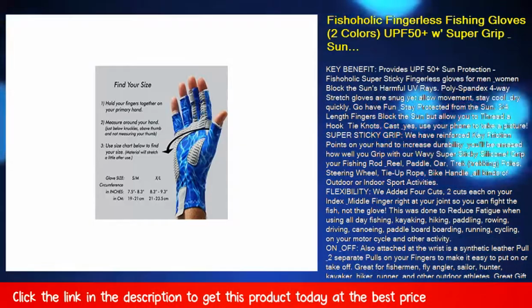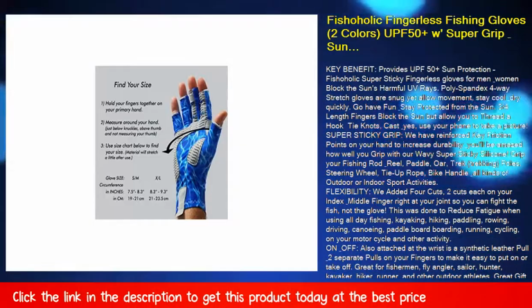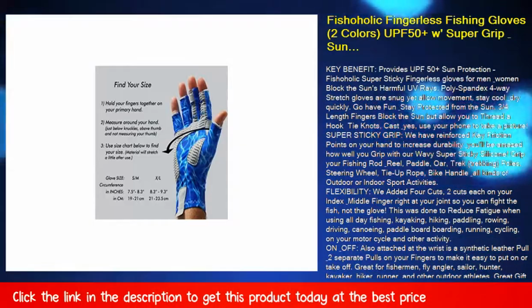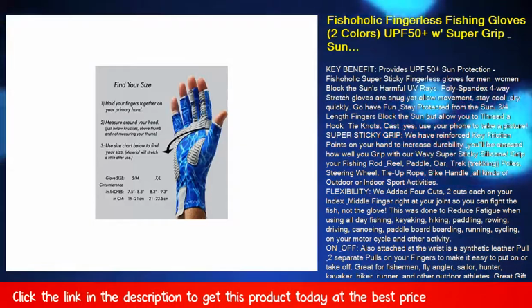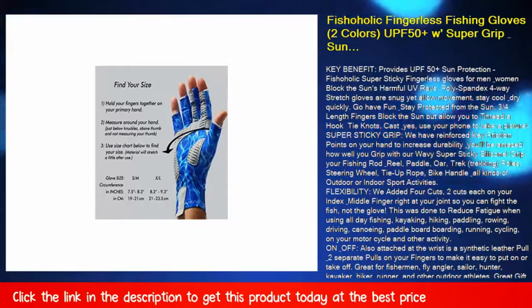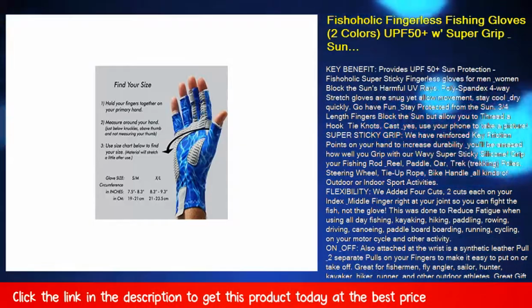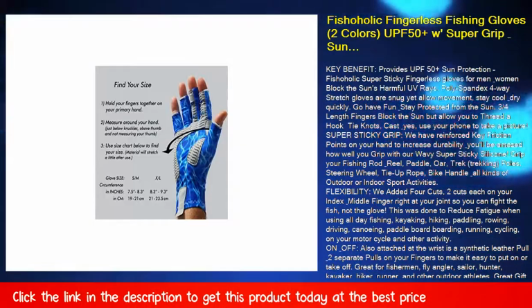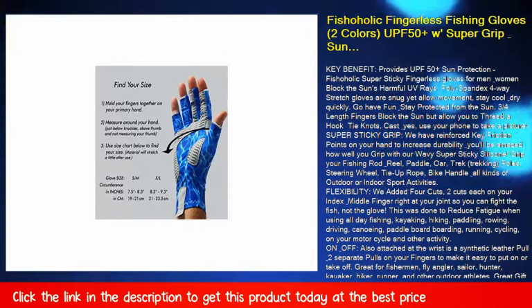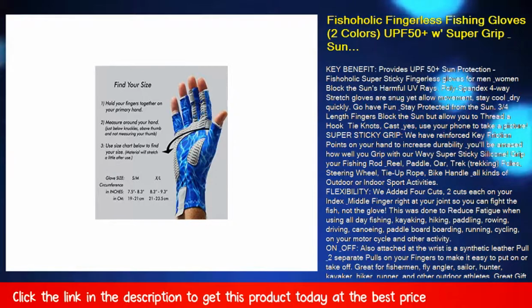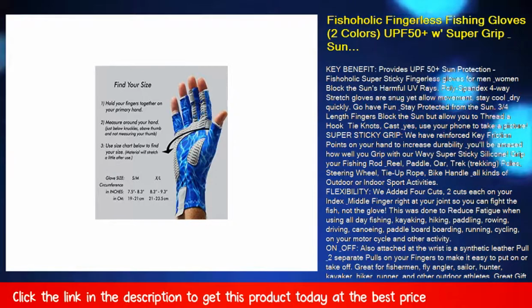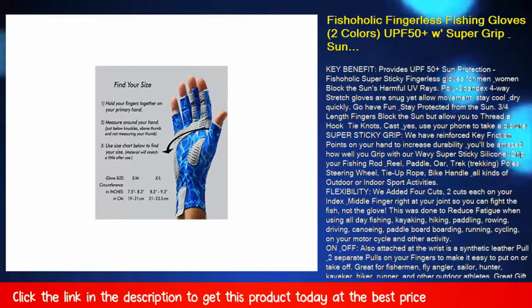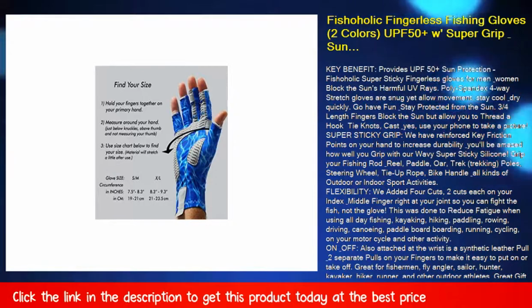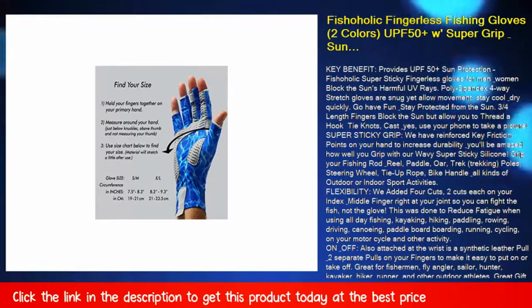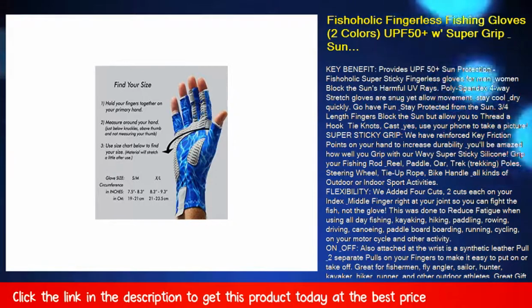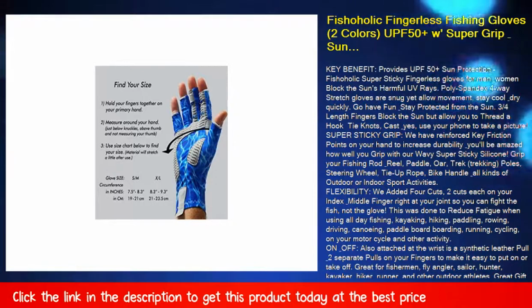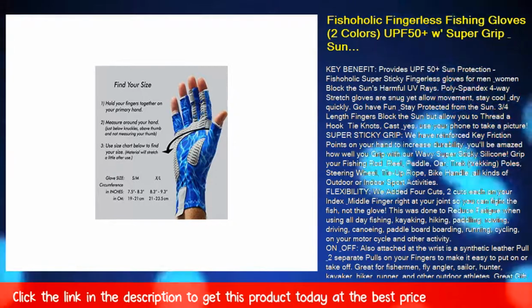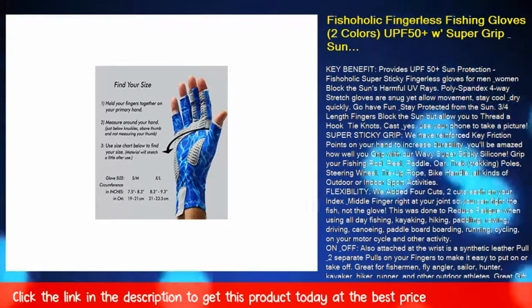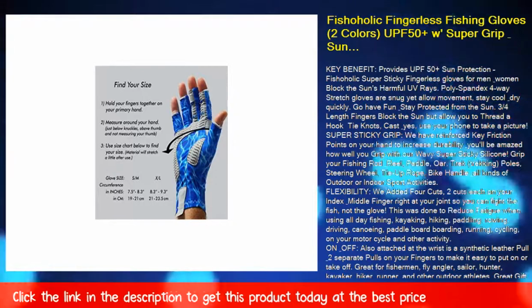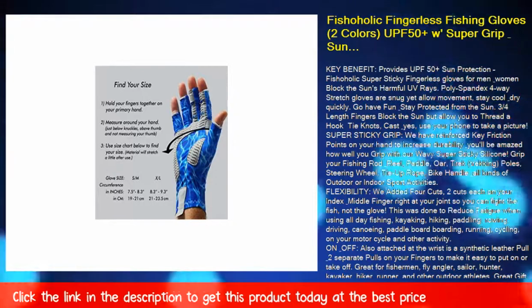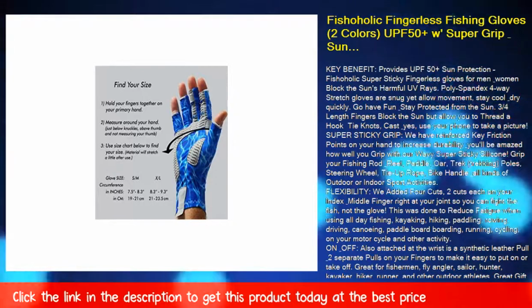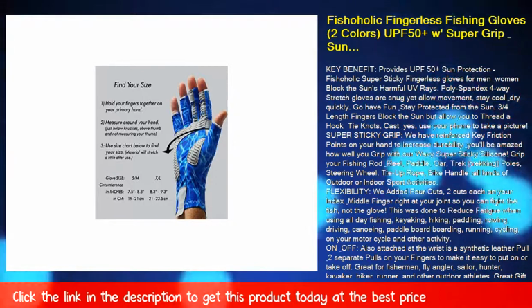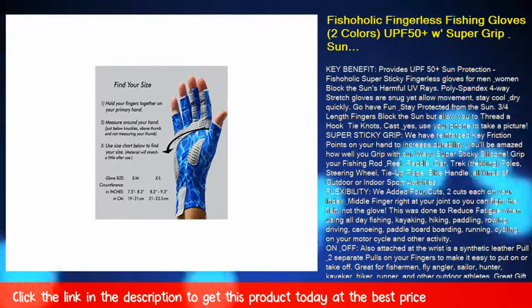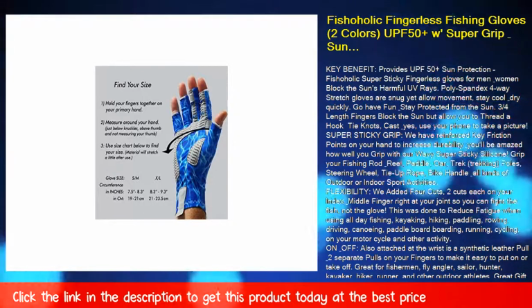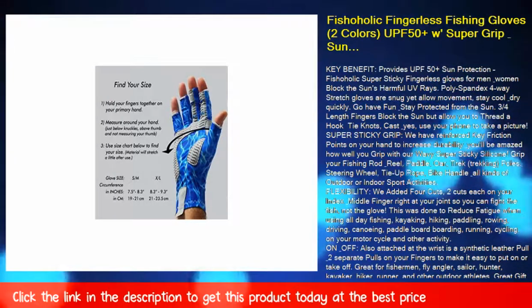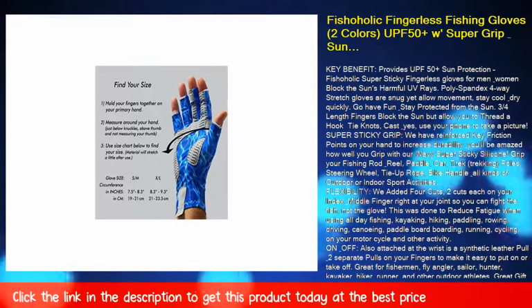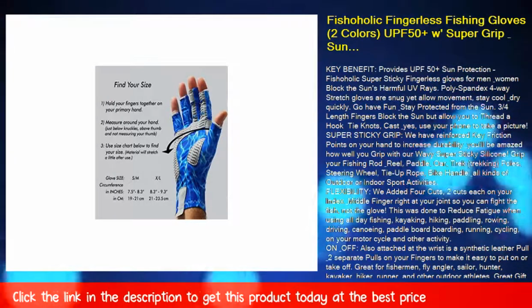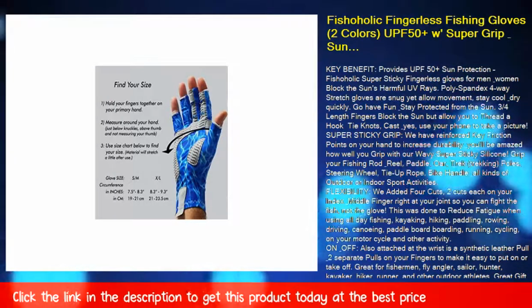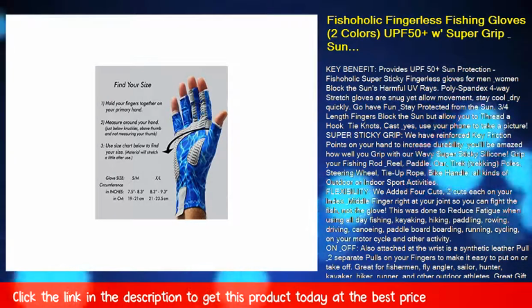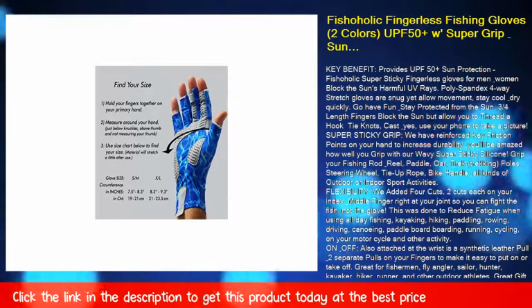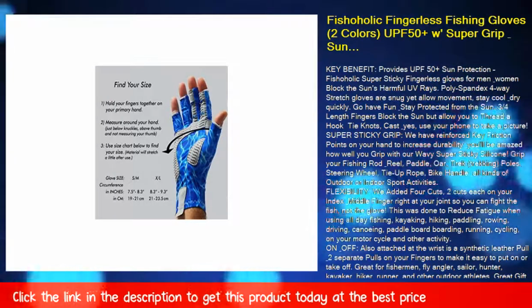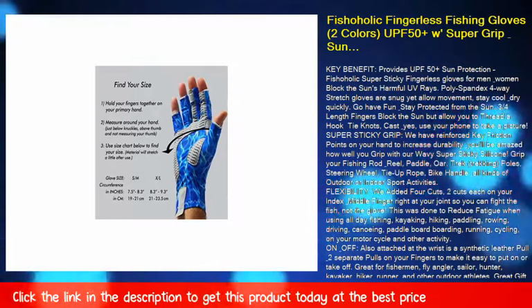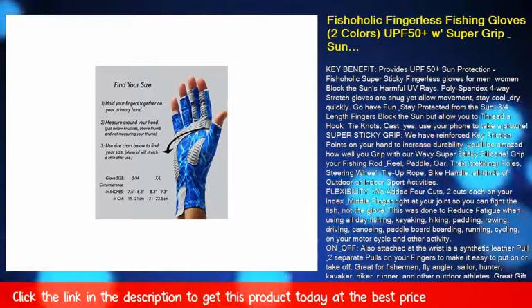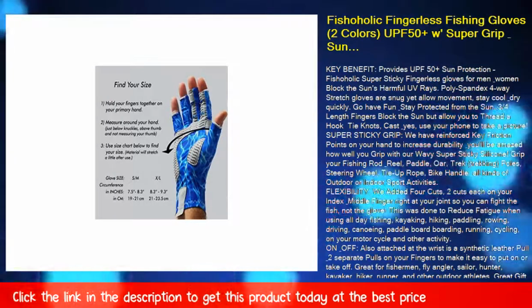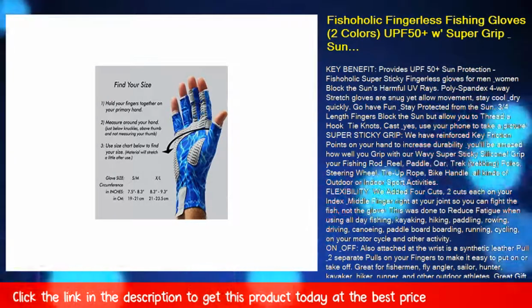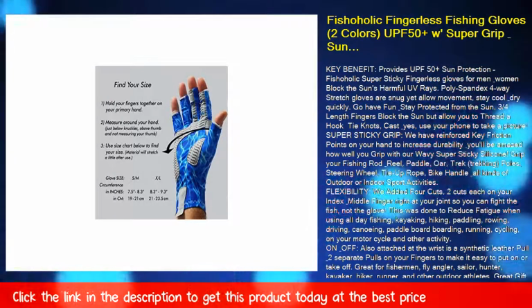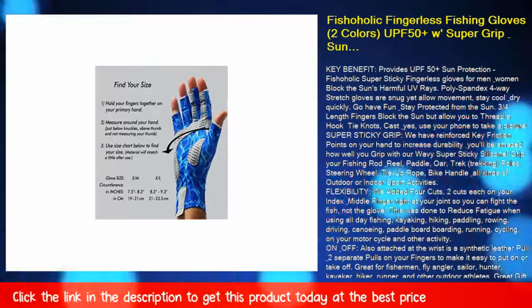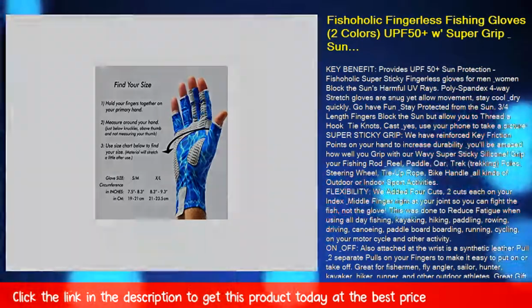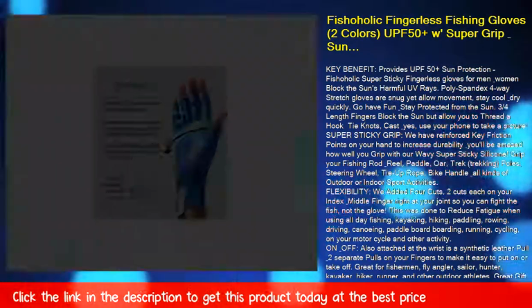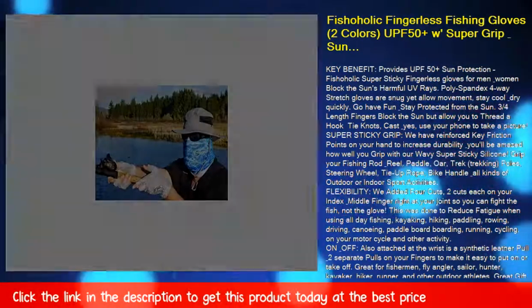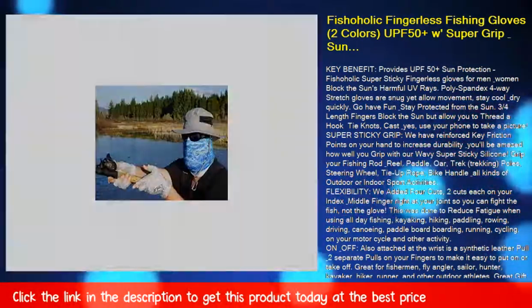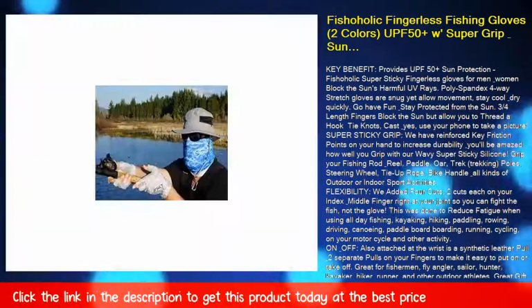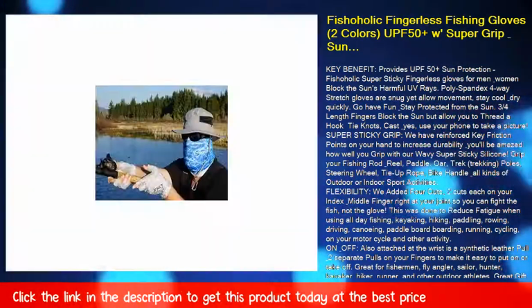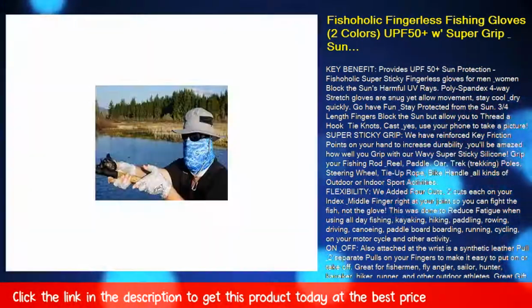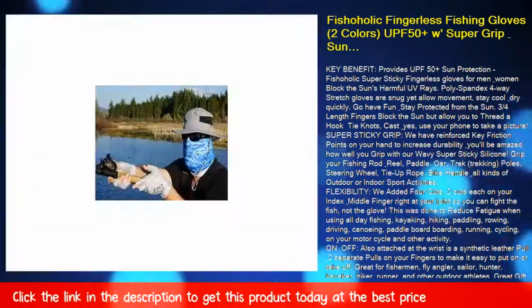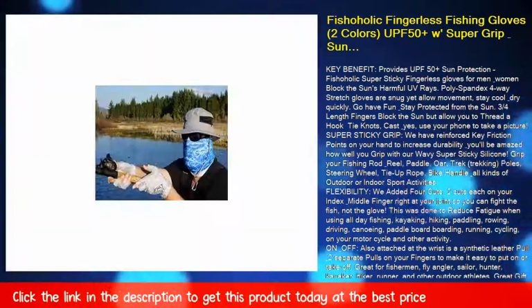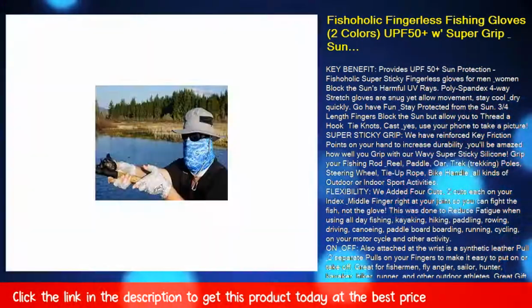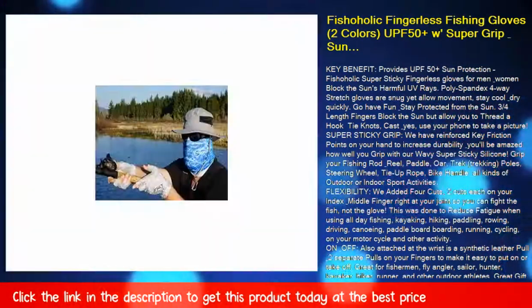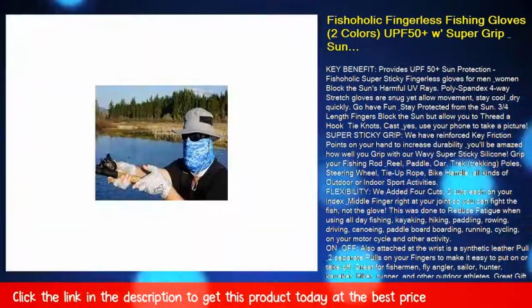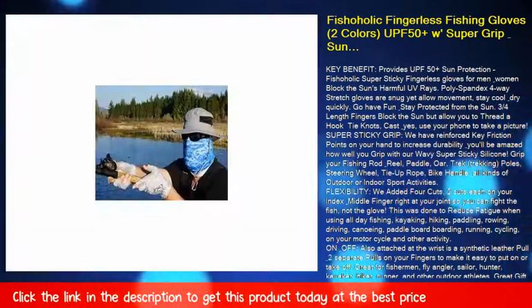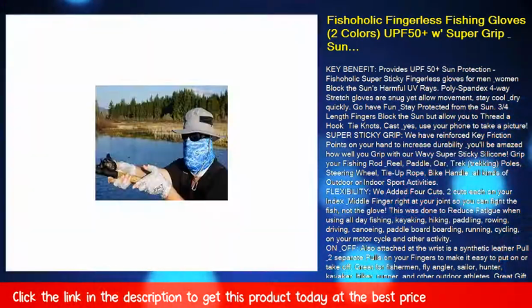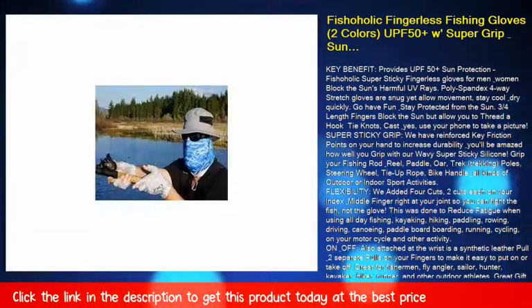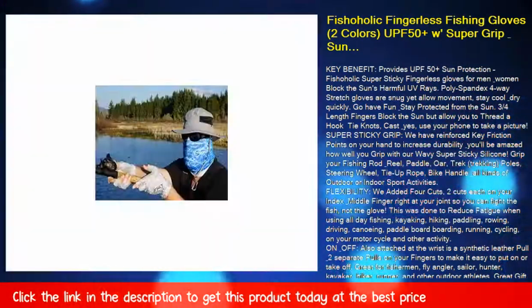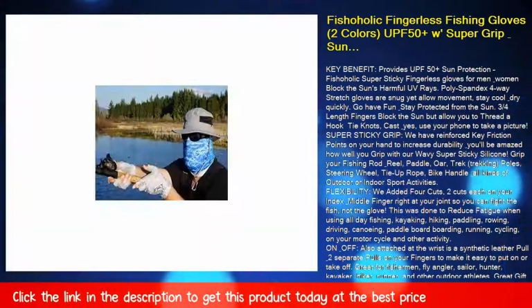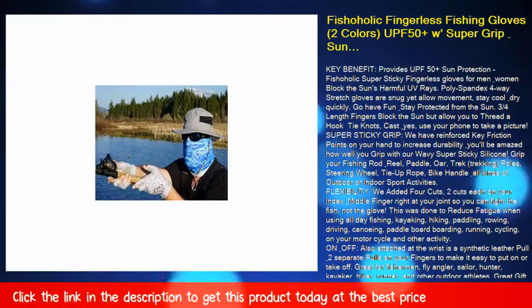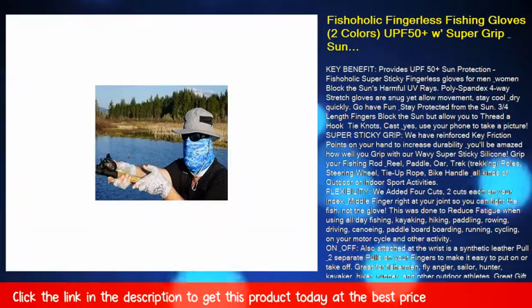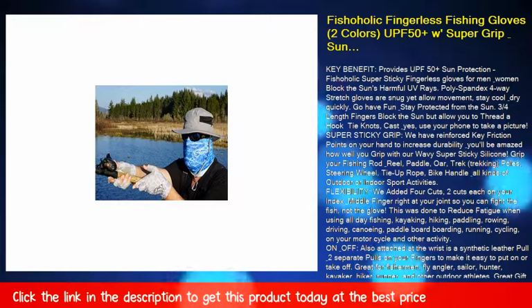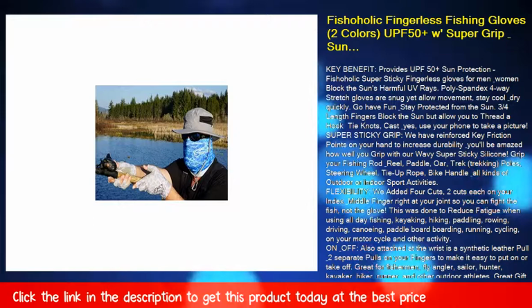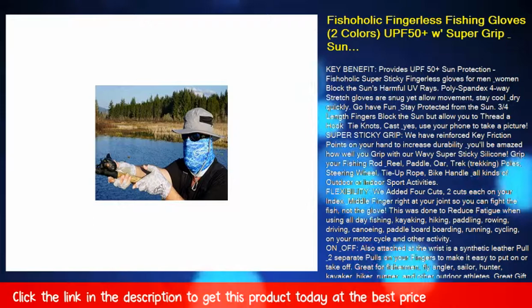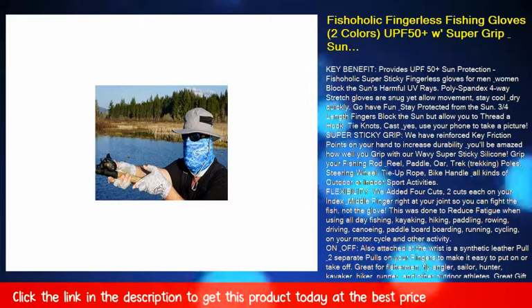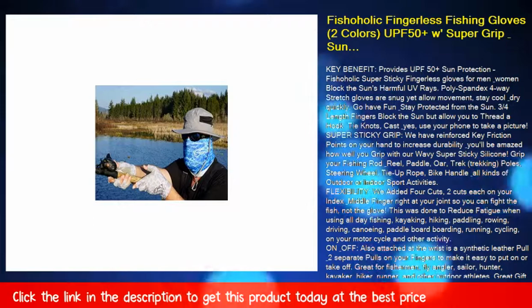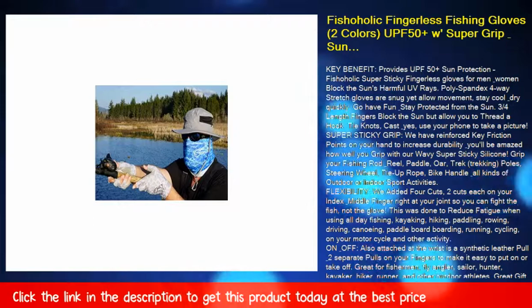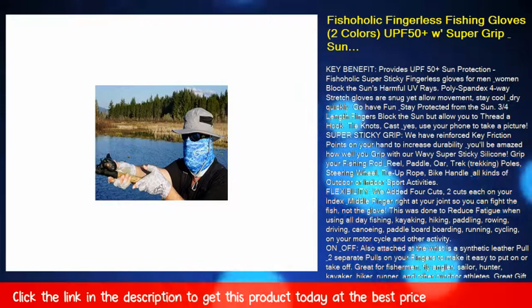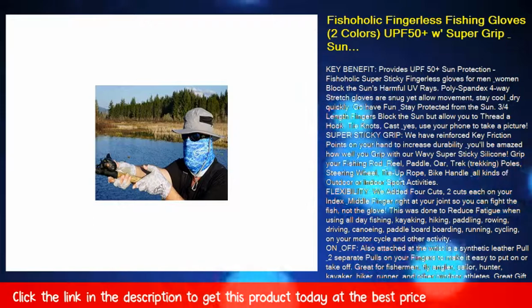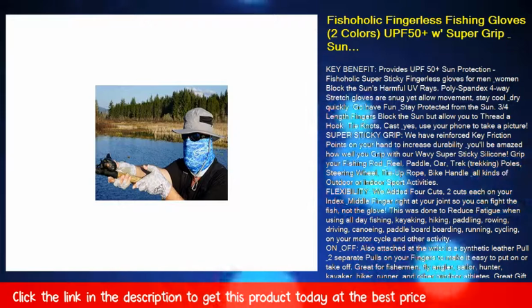Also attached at the wrist is a synthetic leather pull and two separate pulls on your fingers to make it easy to put on or take off.